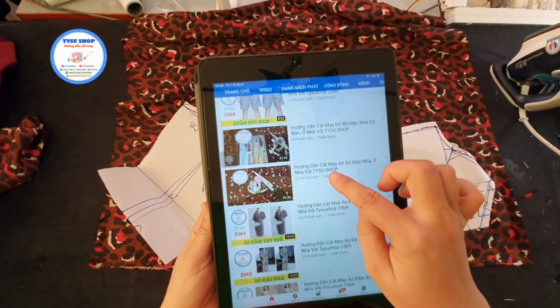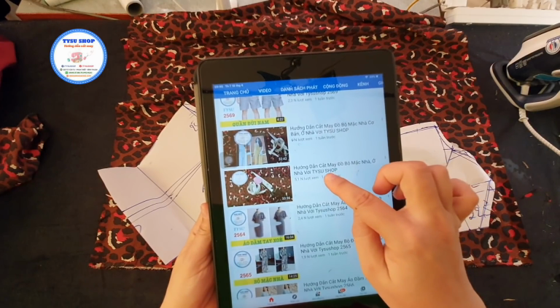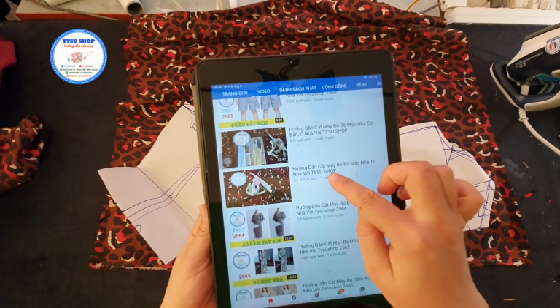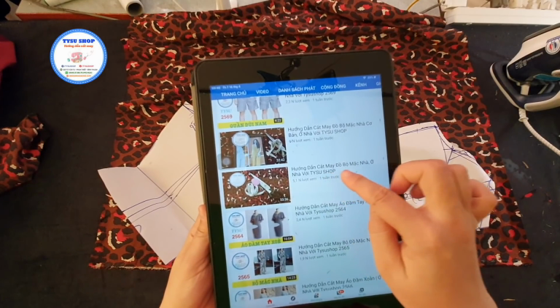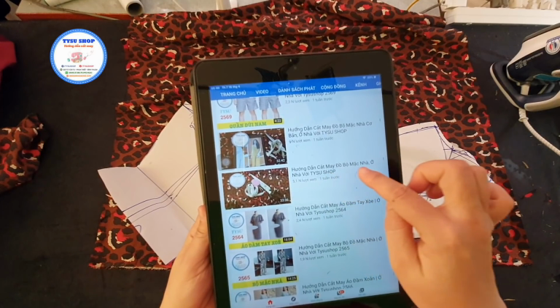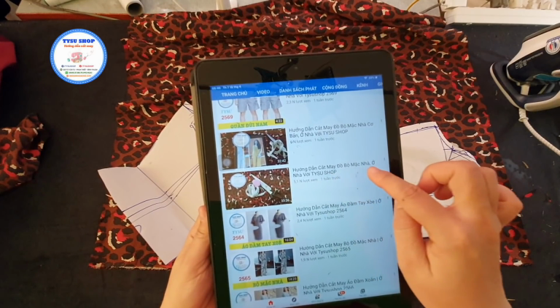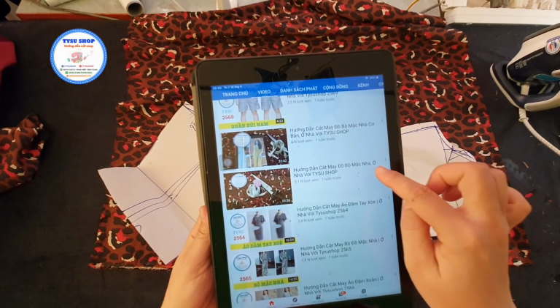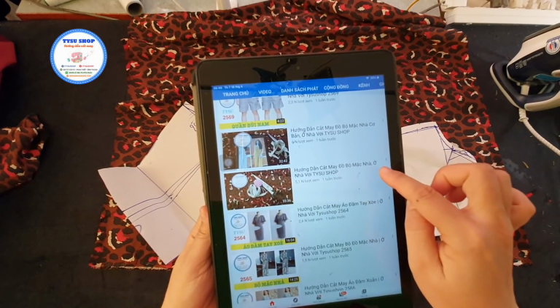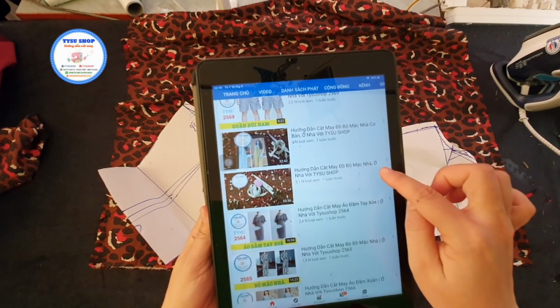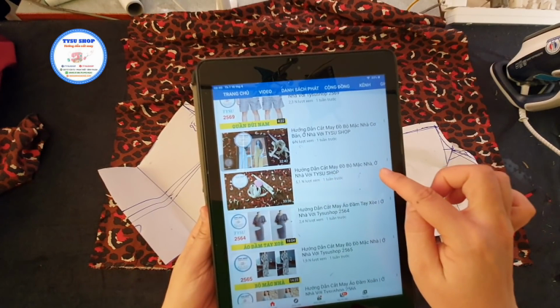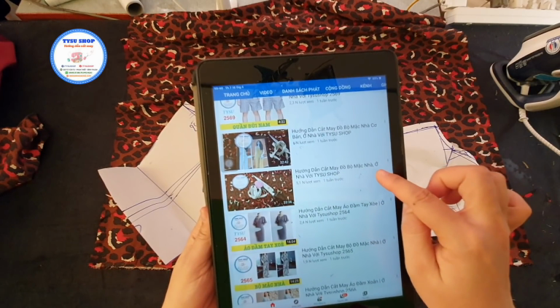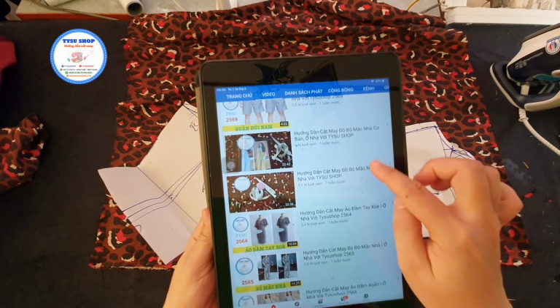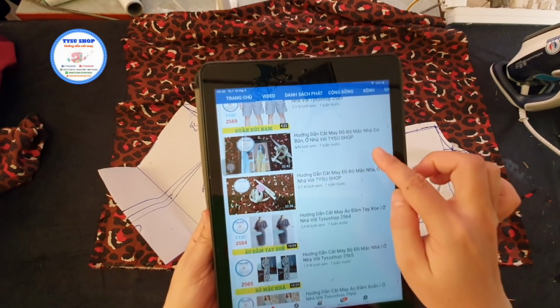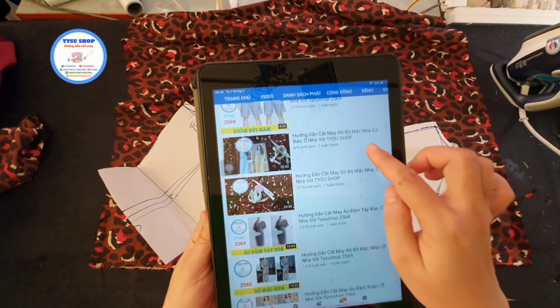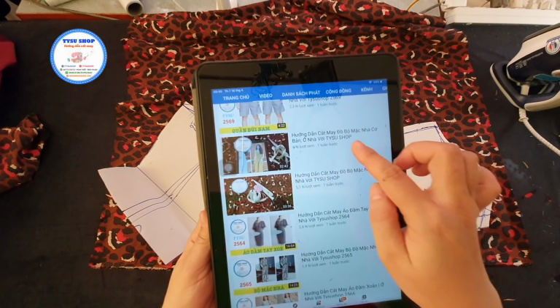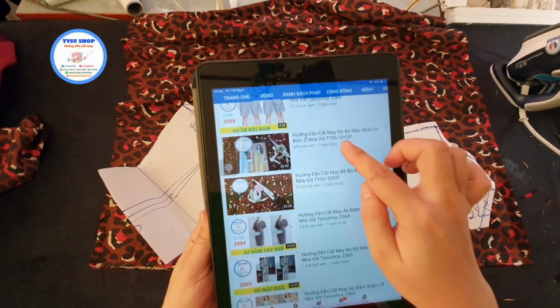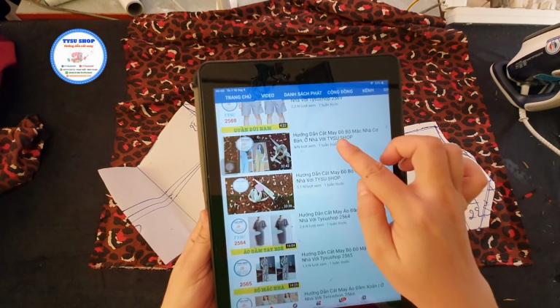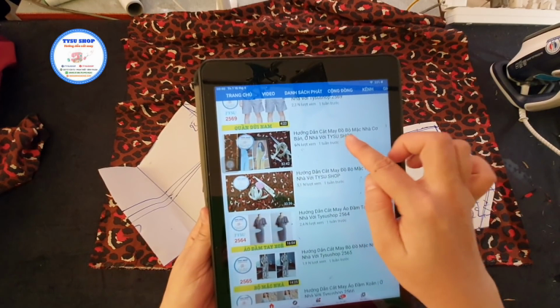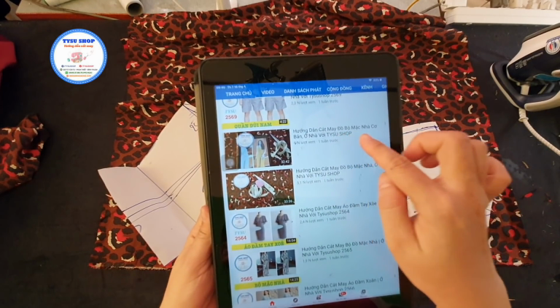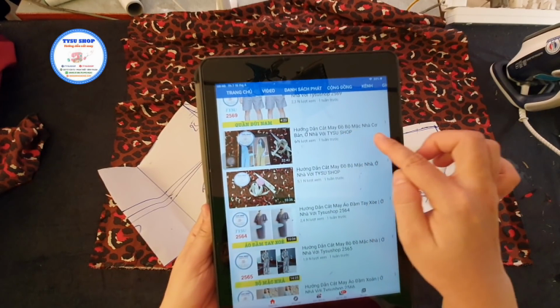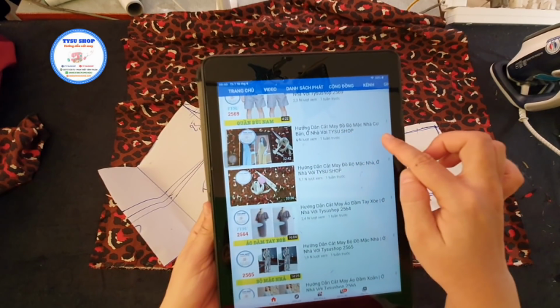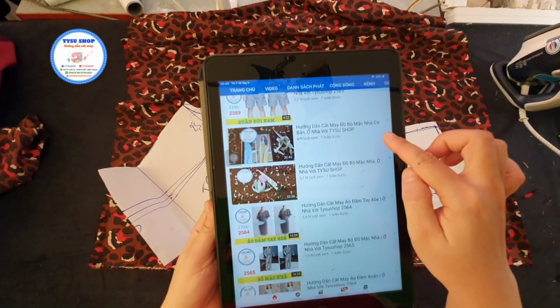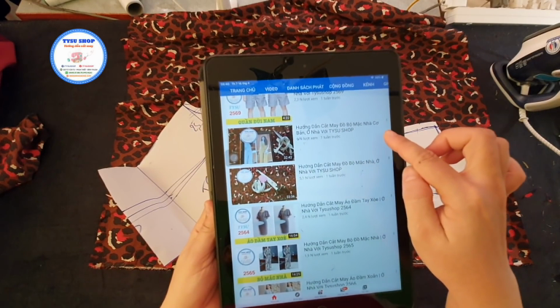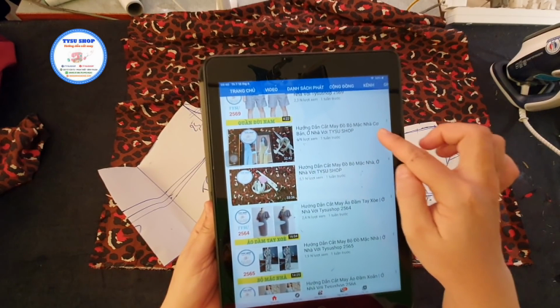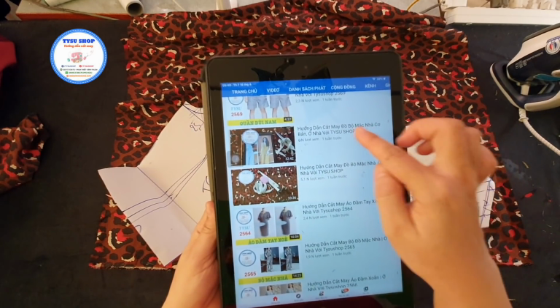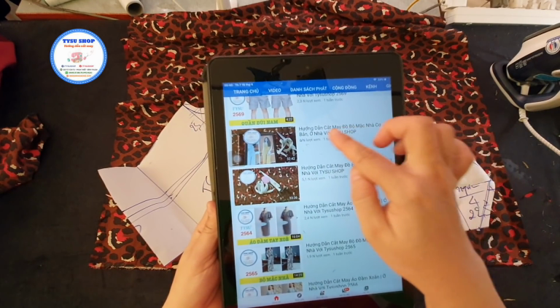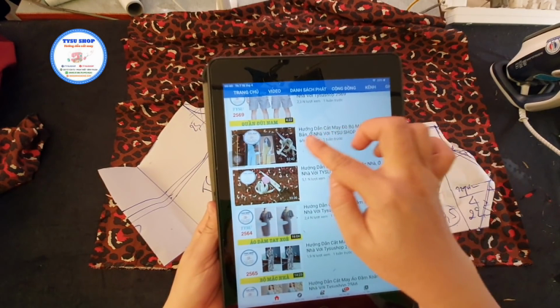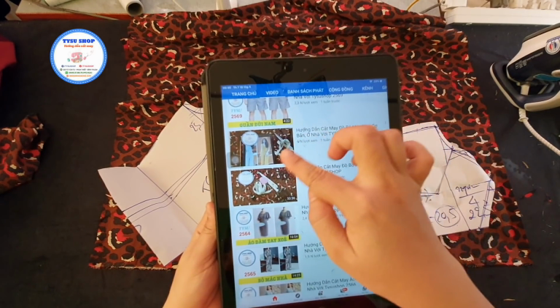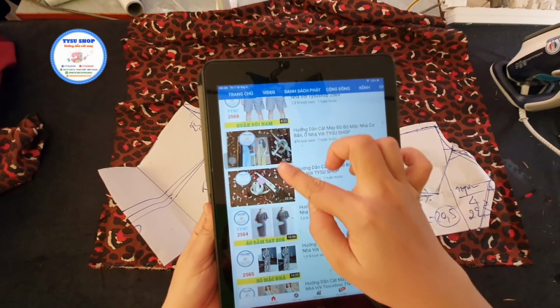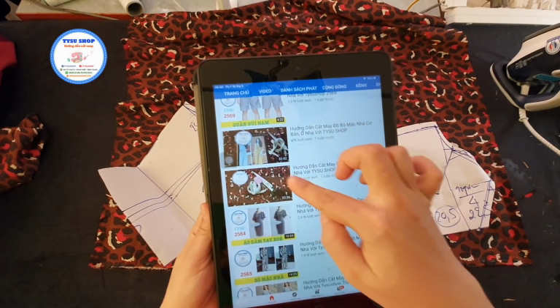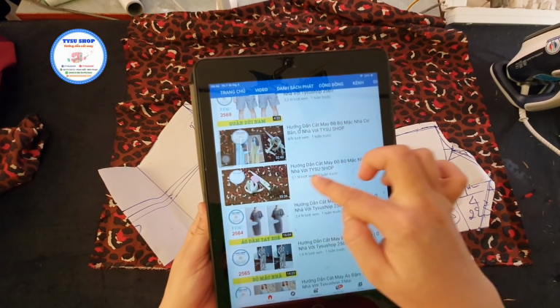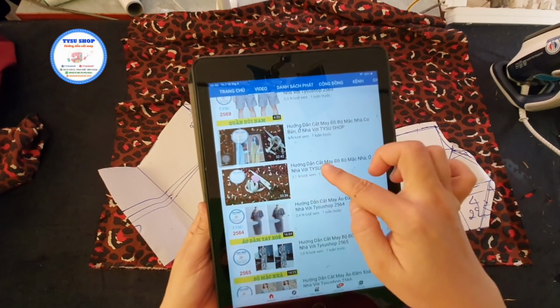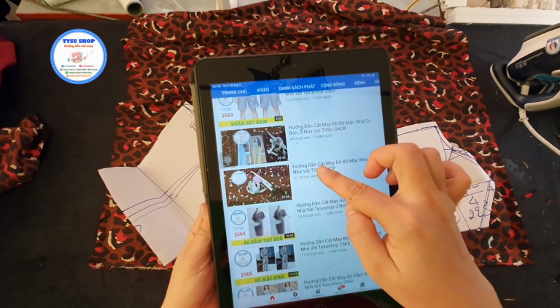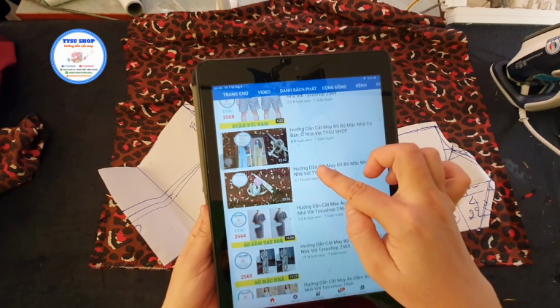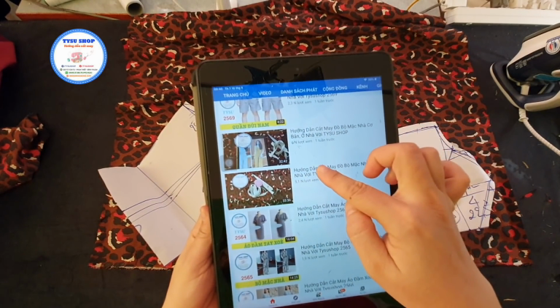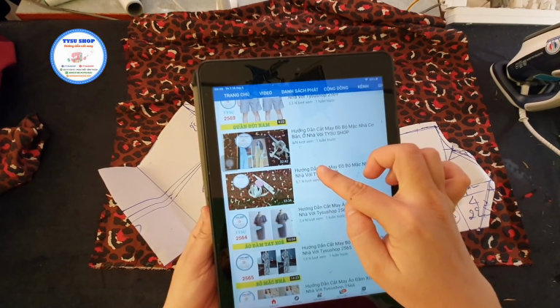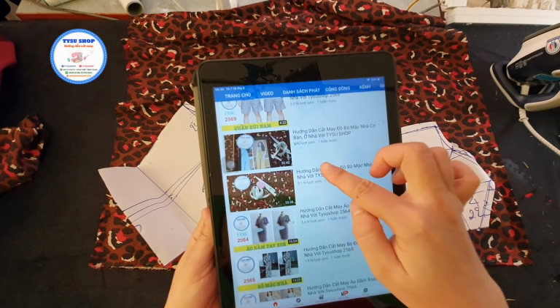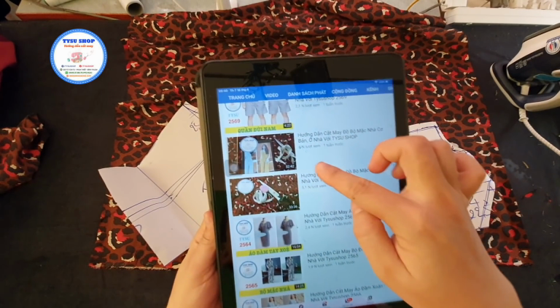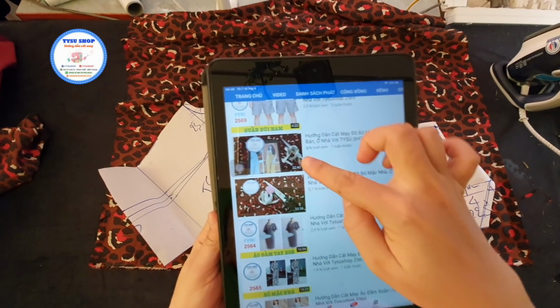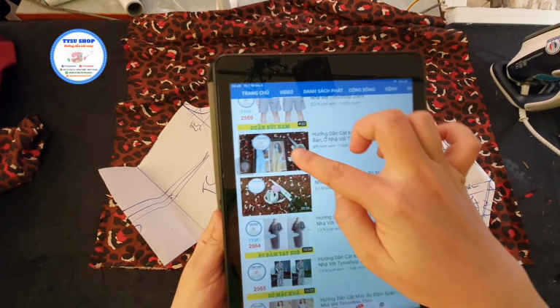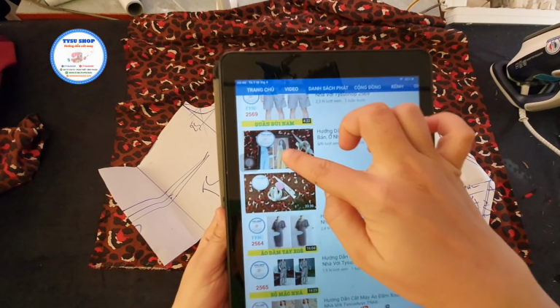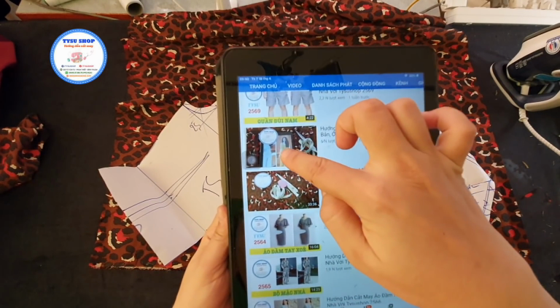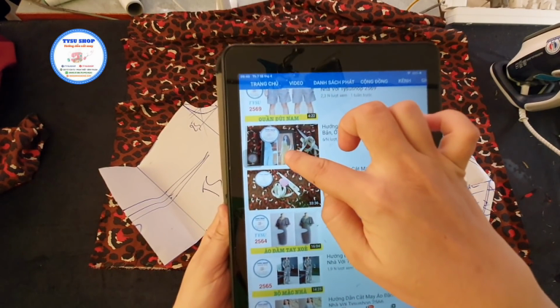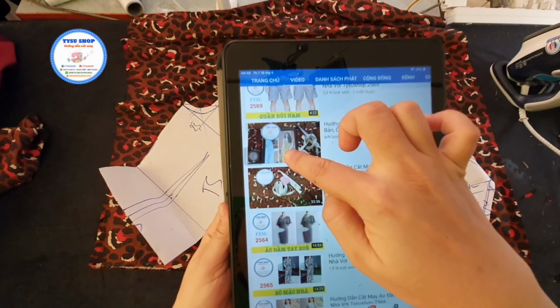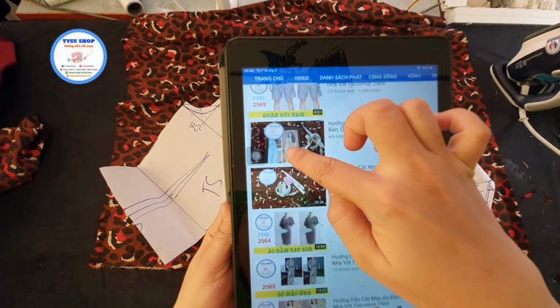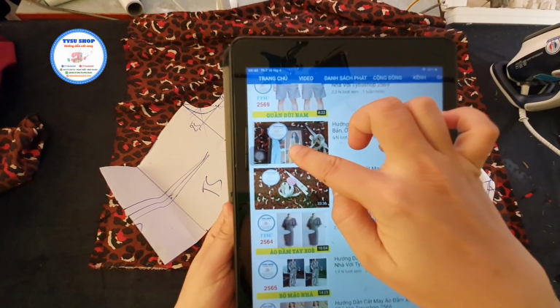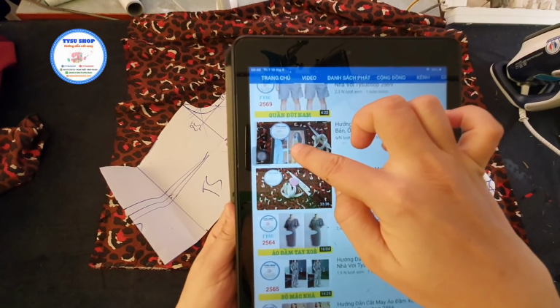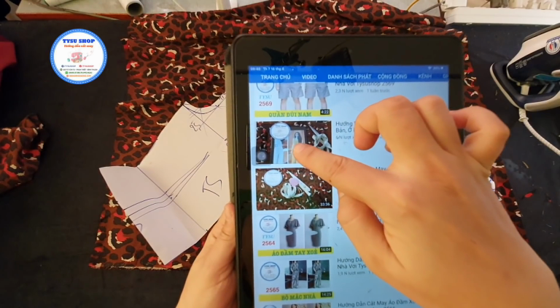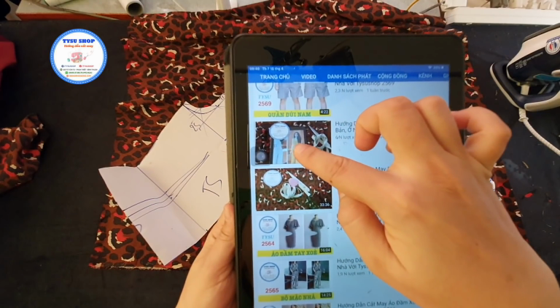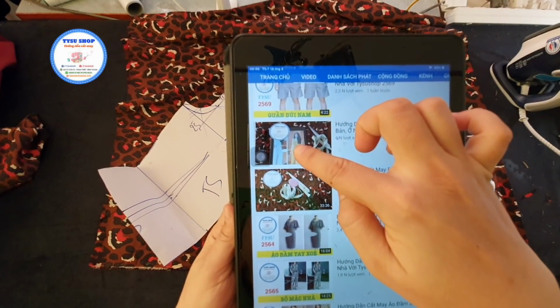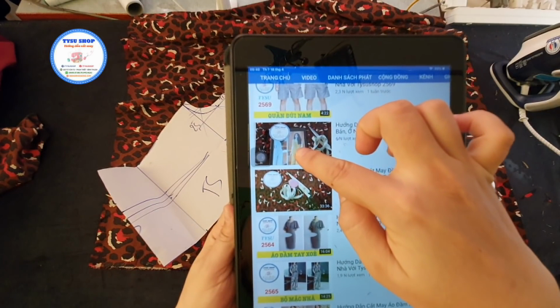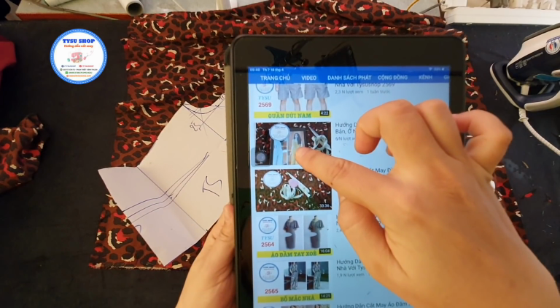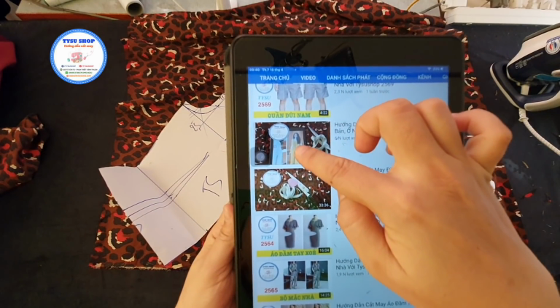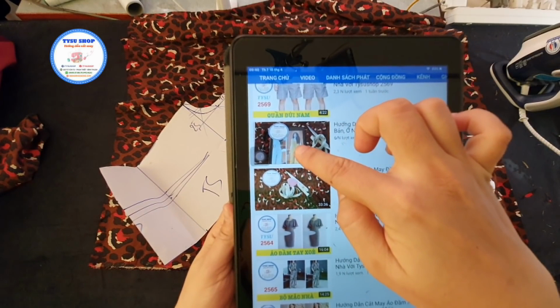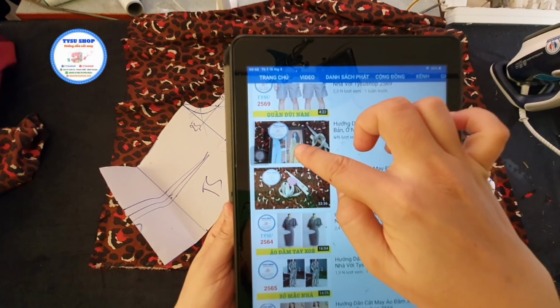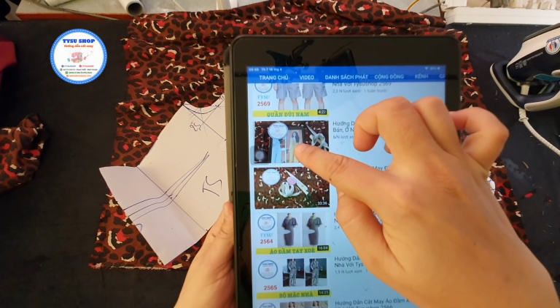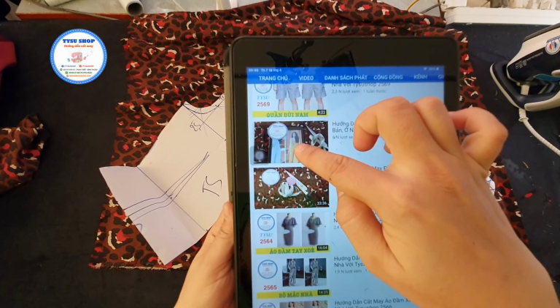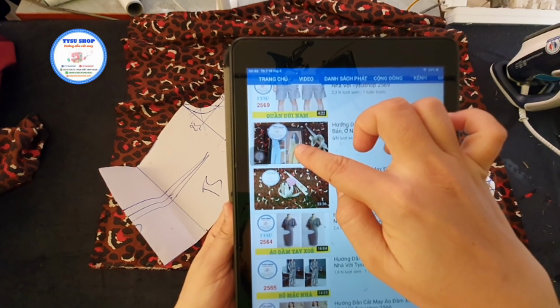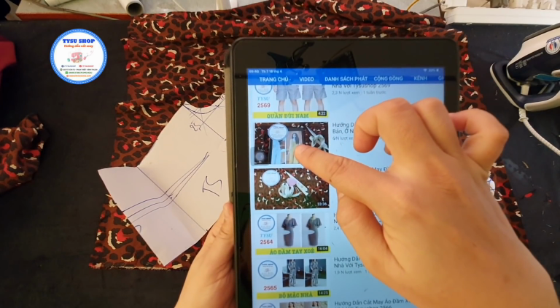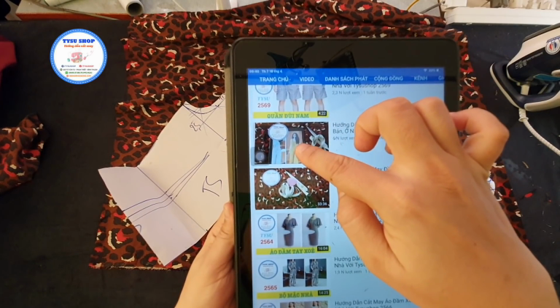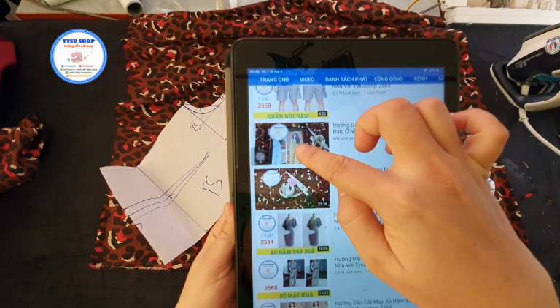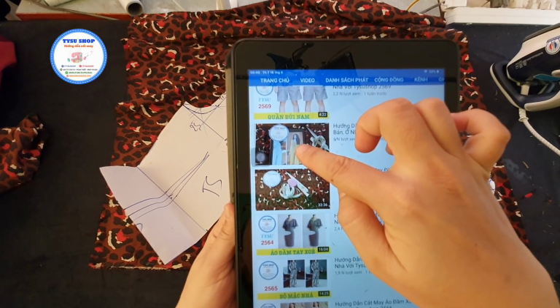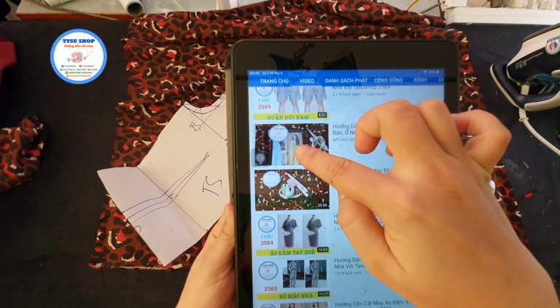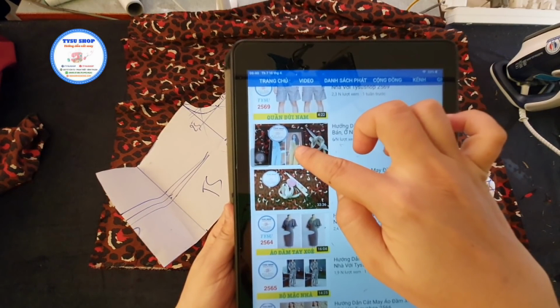Hướng dẫn cắt may bộ mặc nhà cơ bản thì các bạn sẽ xem lại bài này. Đây là mẫu áo mà hôm nay mình sẽ hướng dẫn cho các bạn cách ráp.